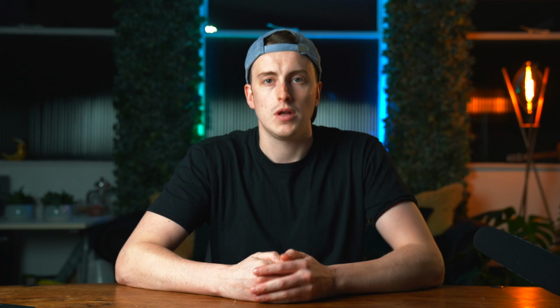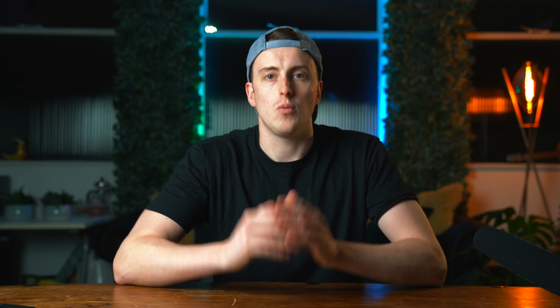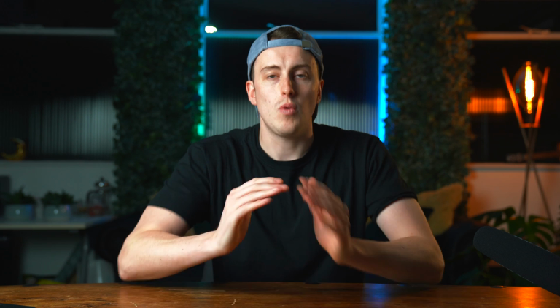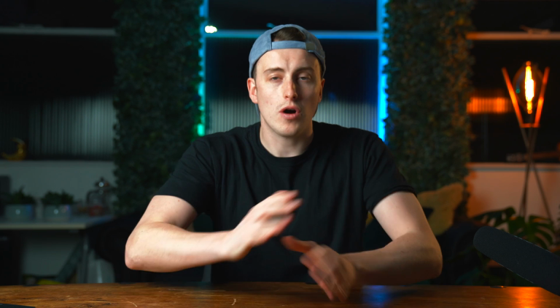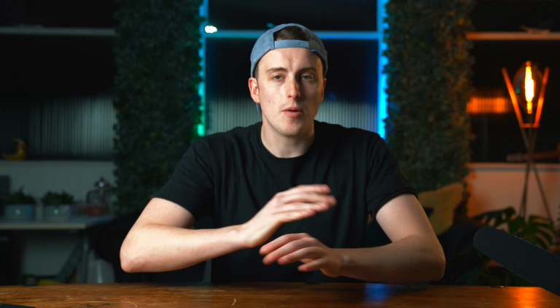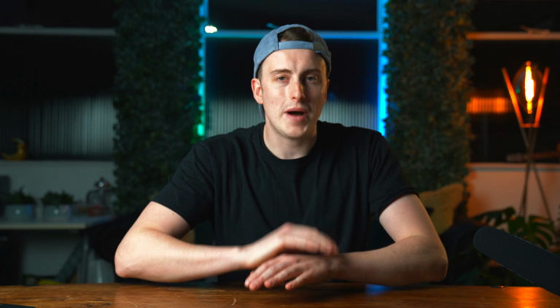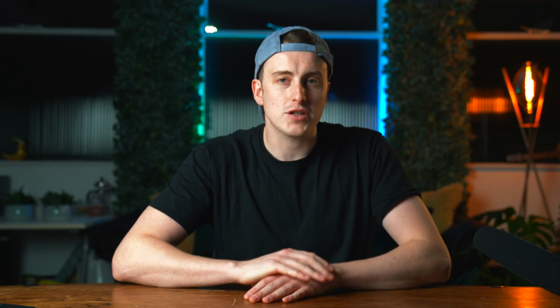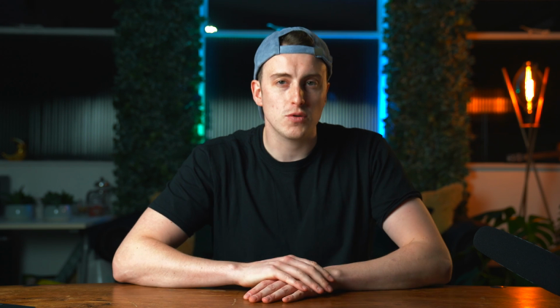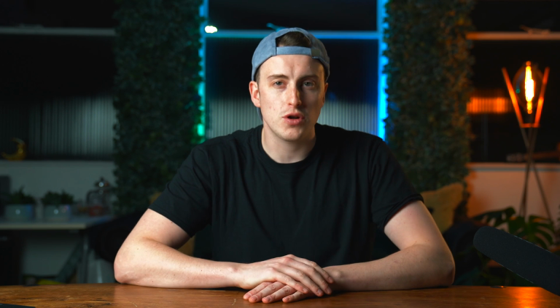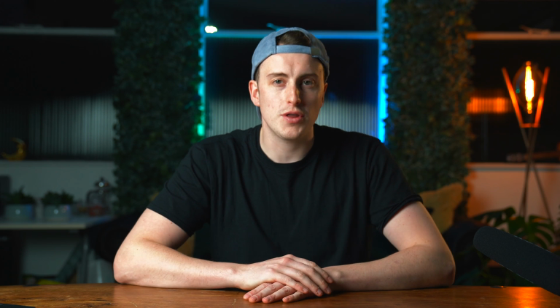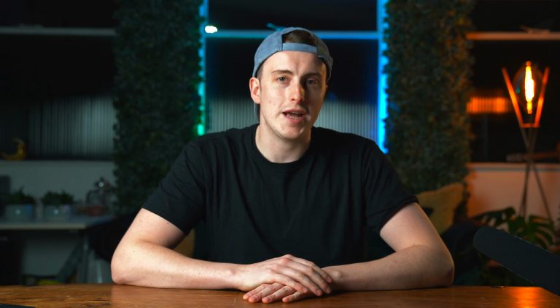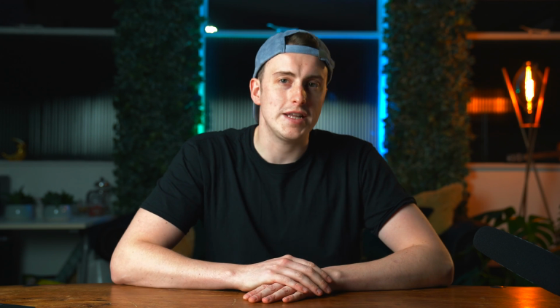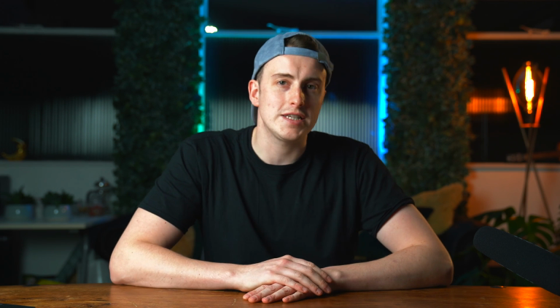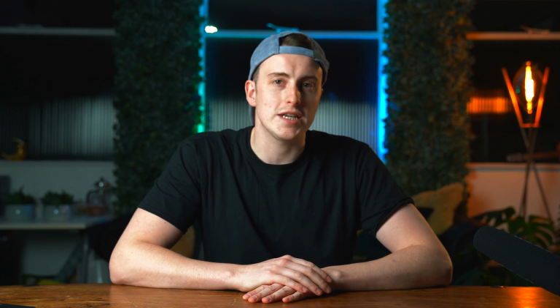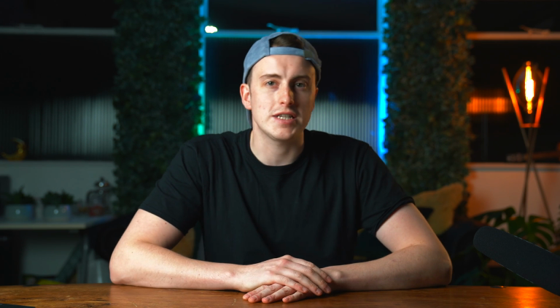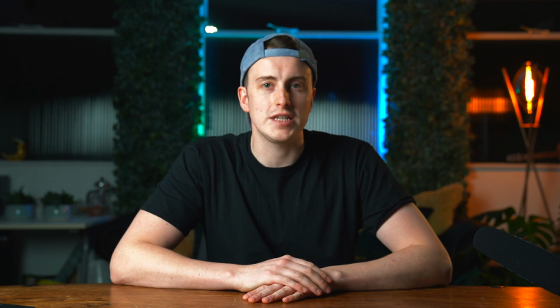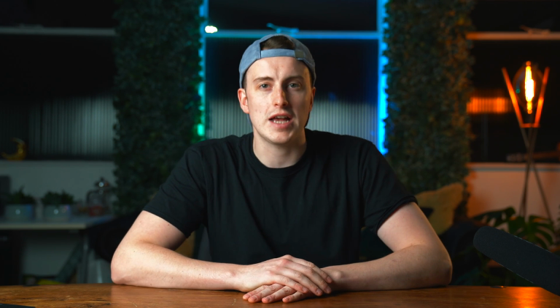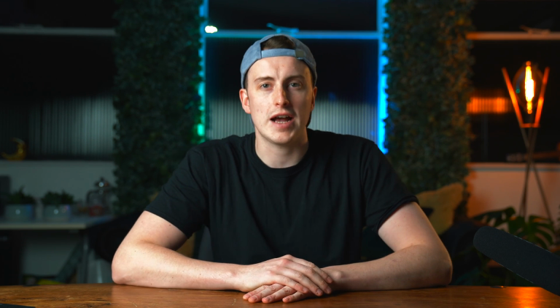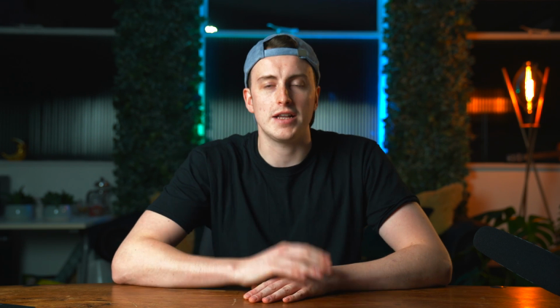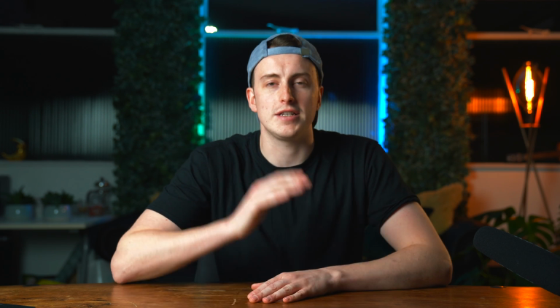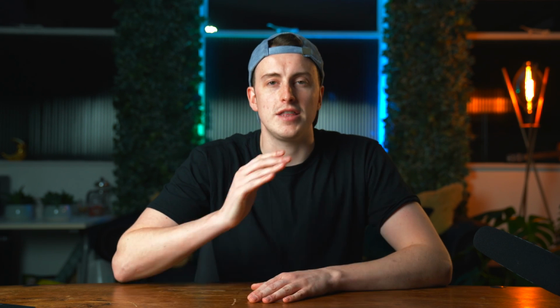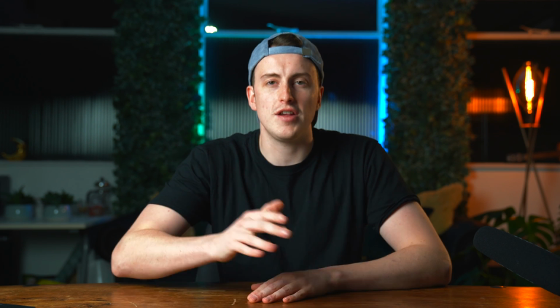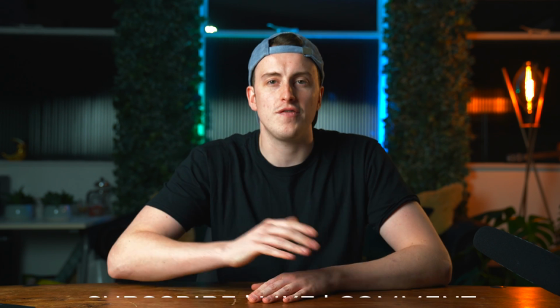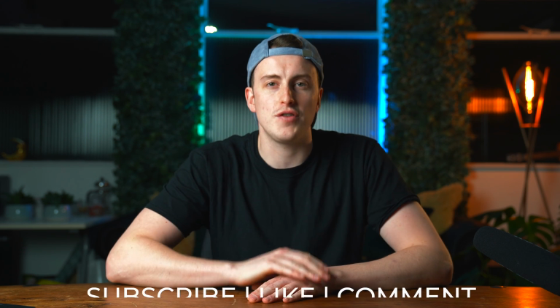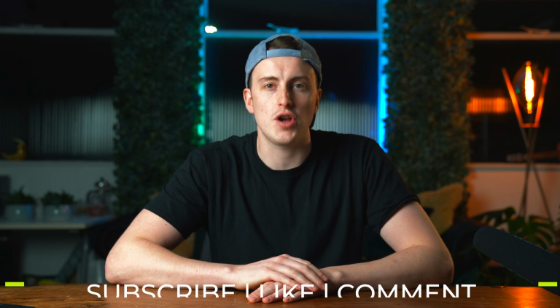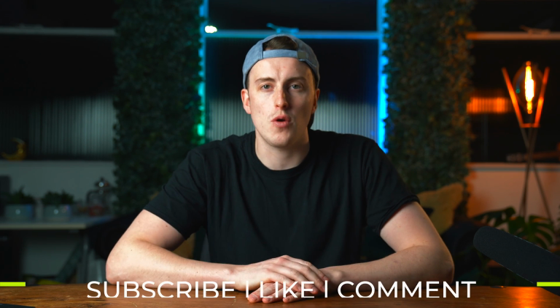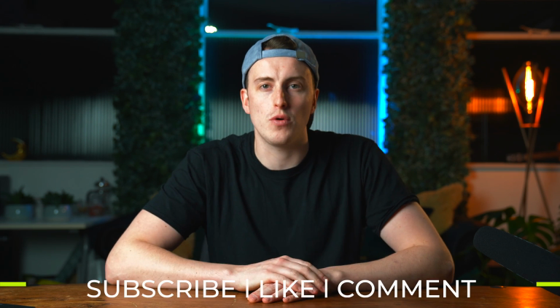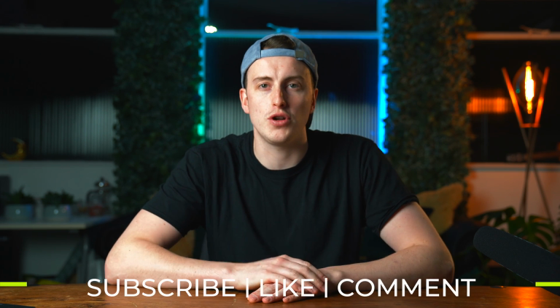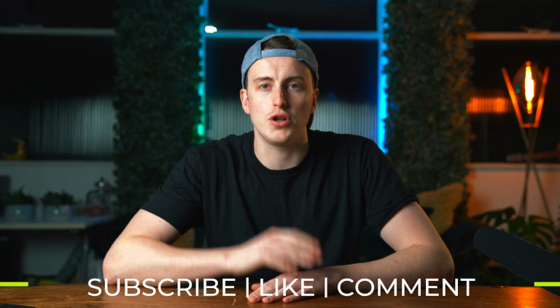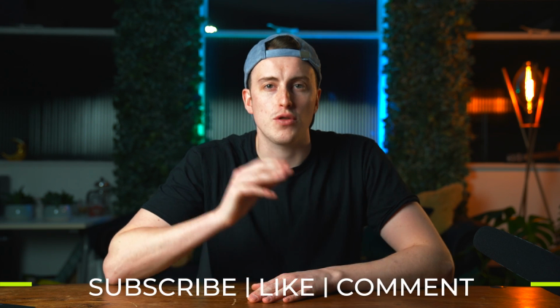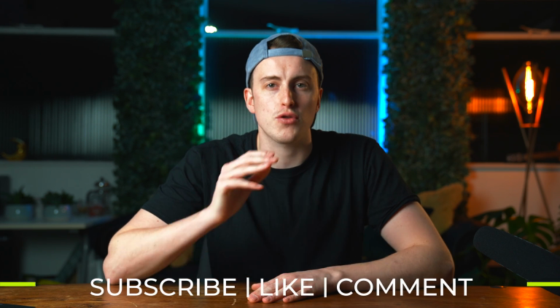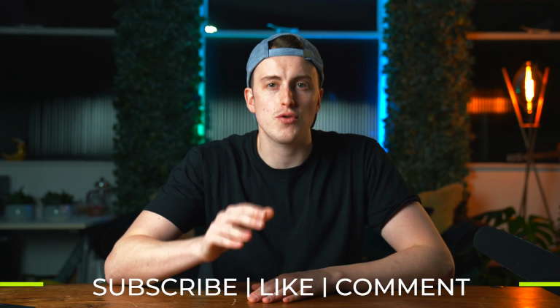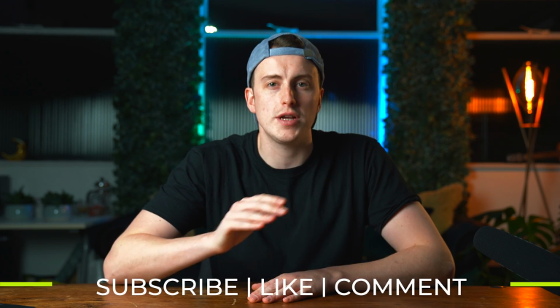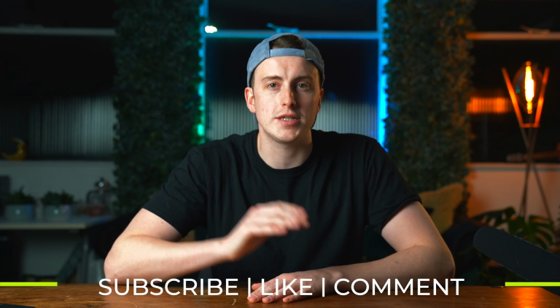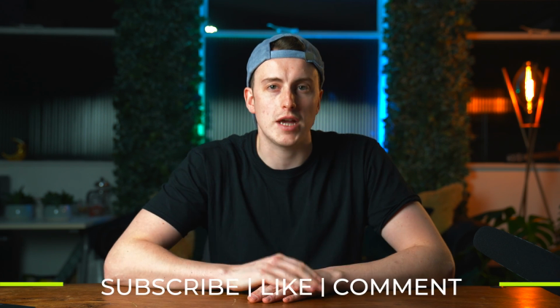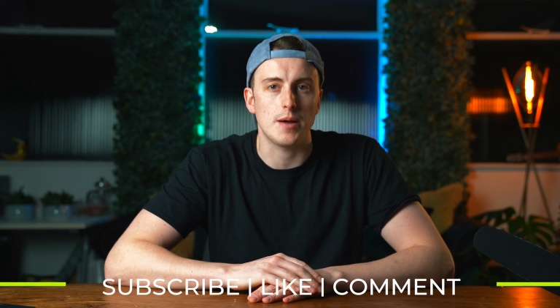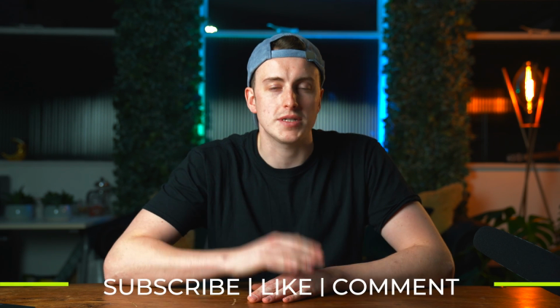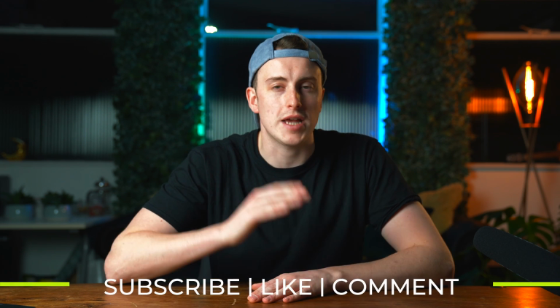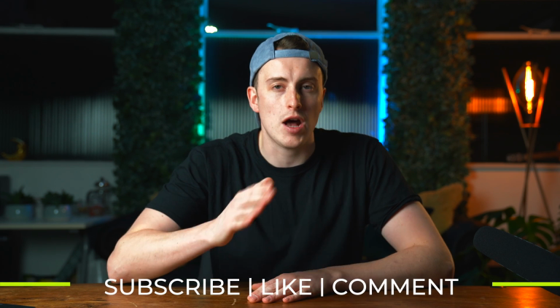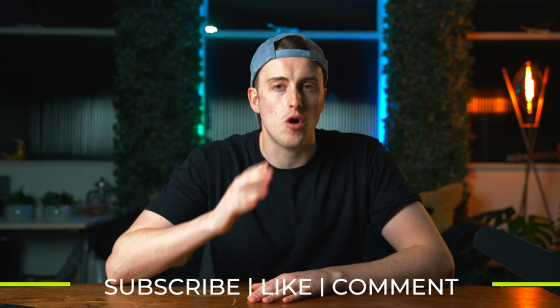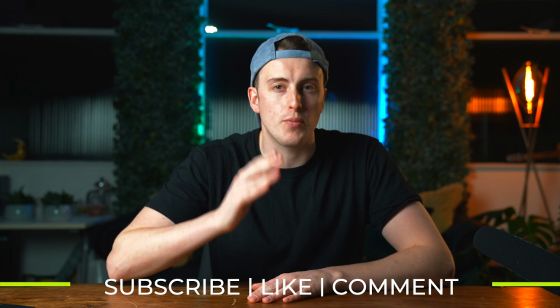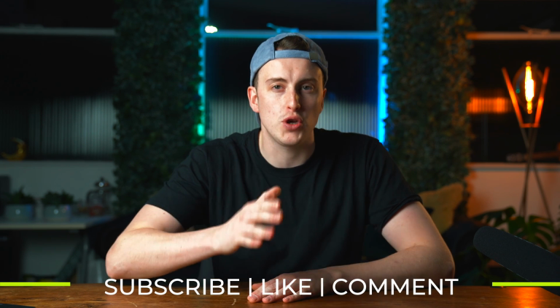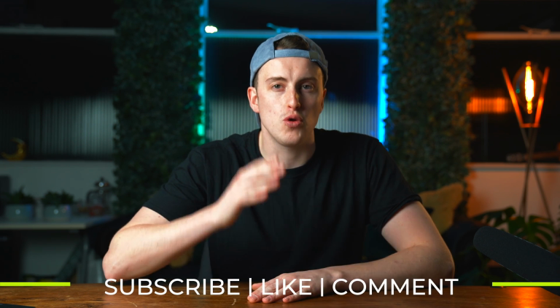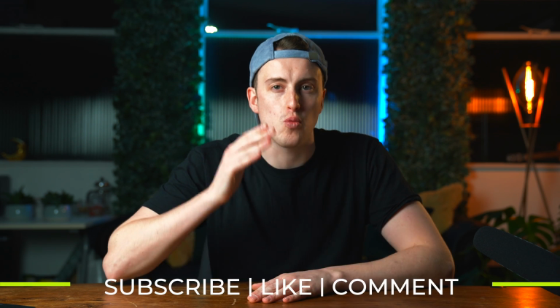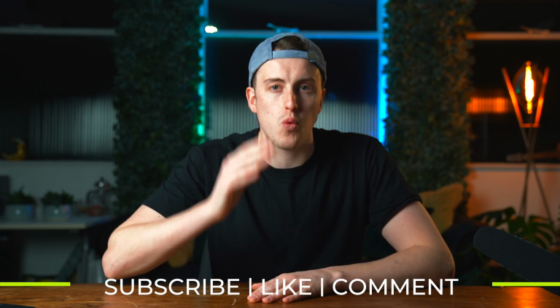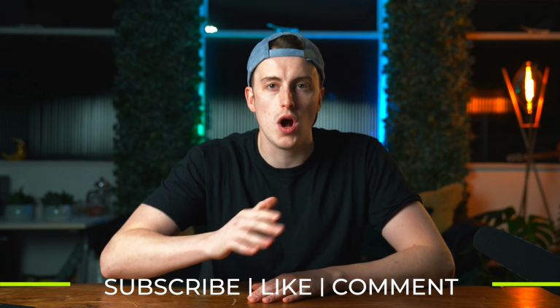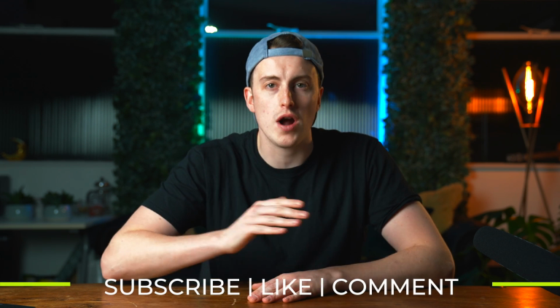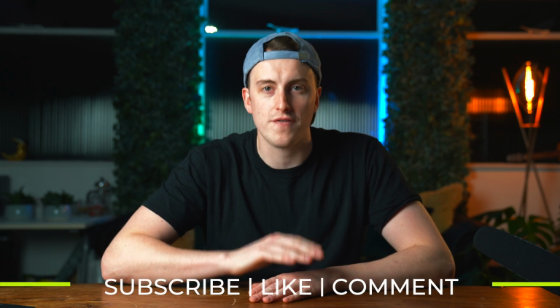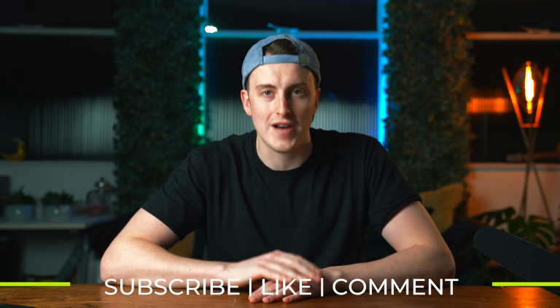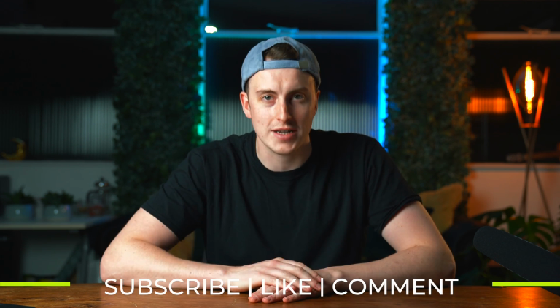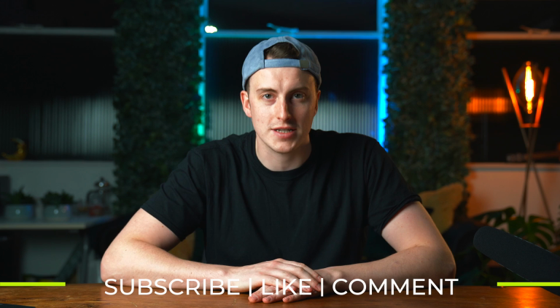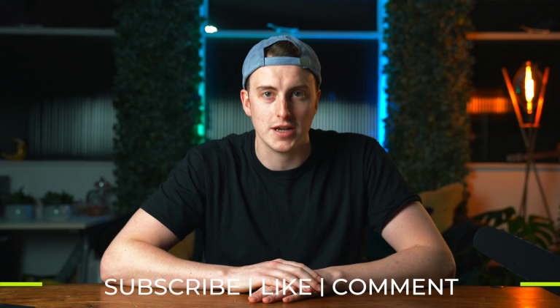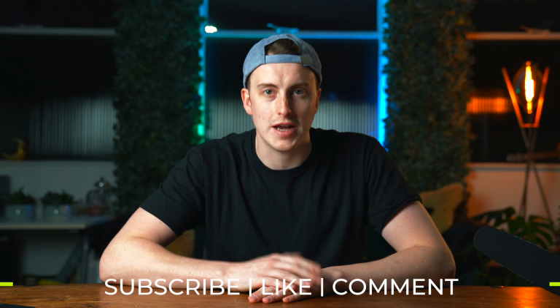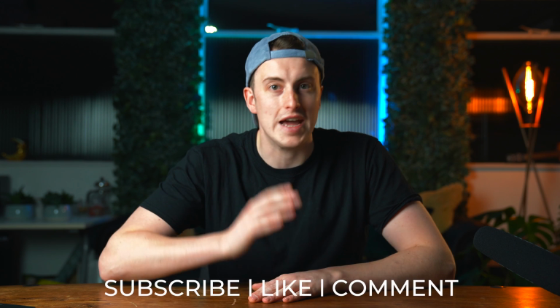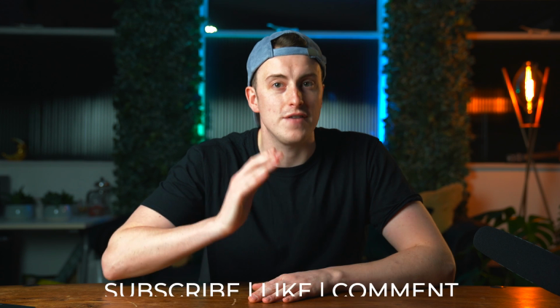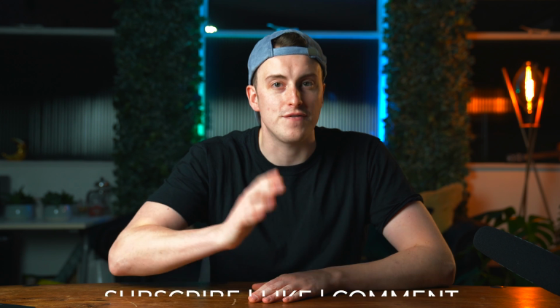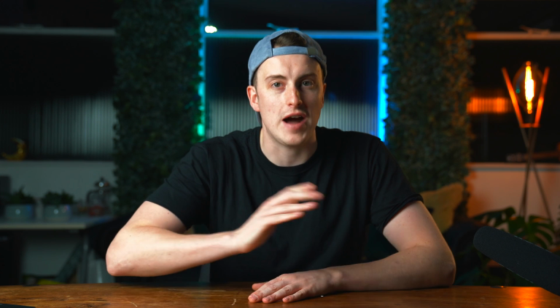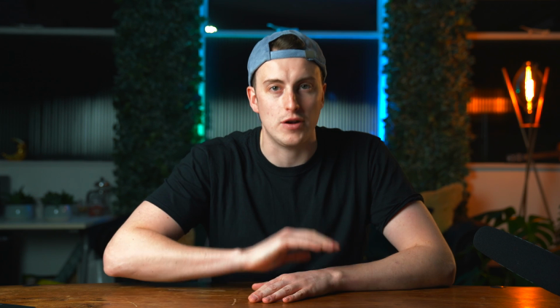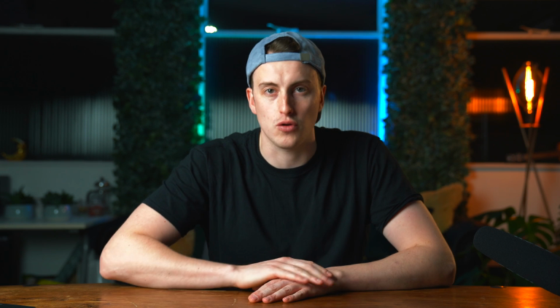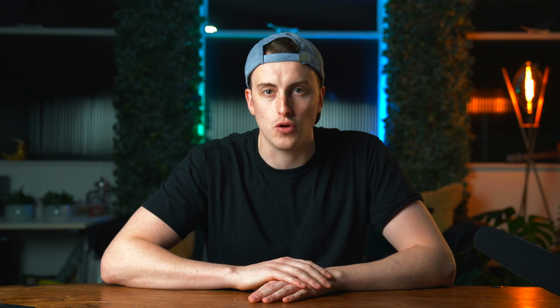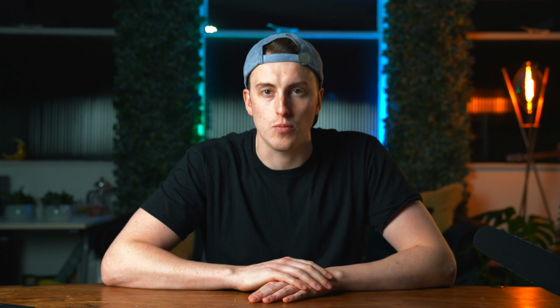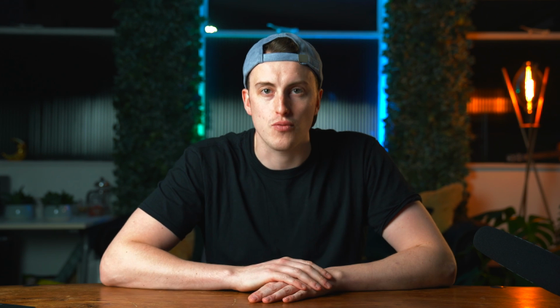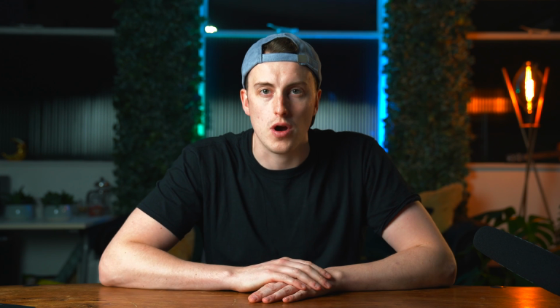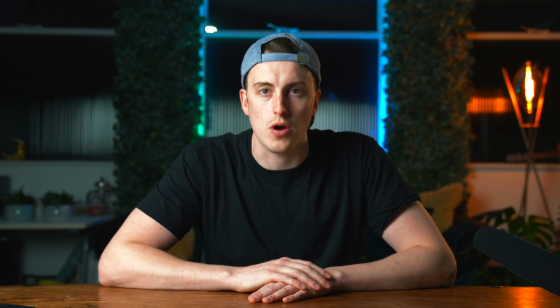Welcome back to another In 60 Seconds. In this video we're going to do three tips to help you work faster in Final Cut Pro.